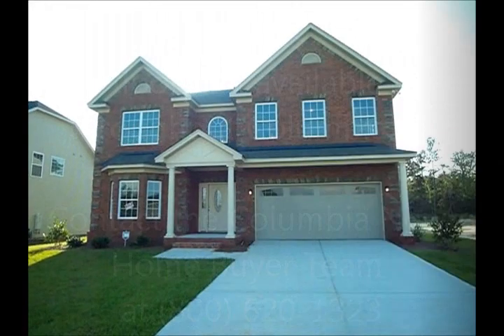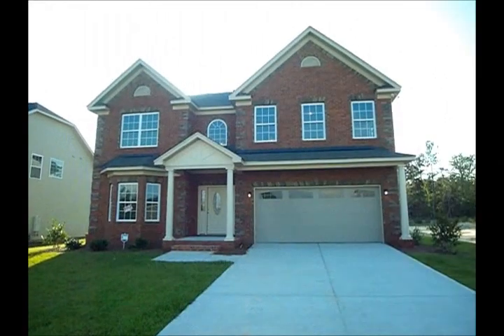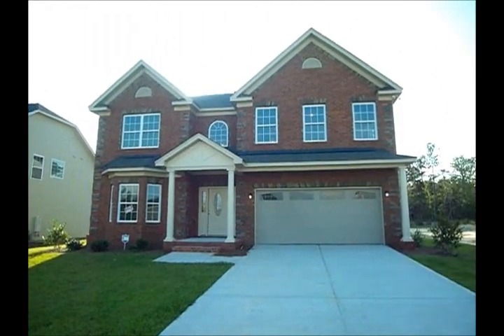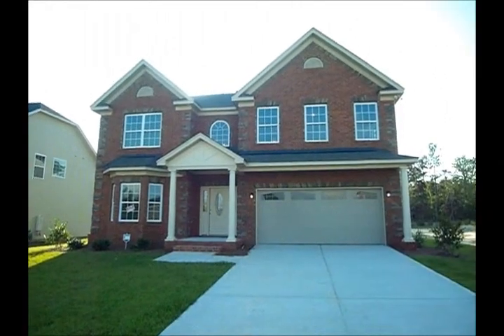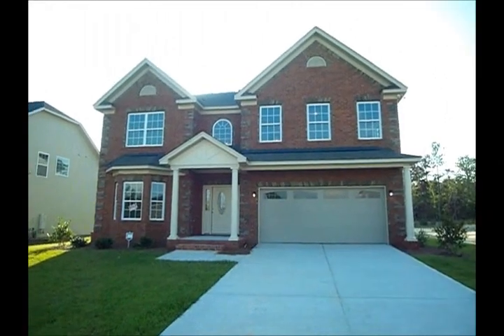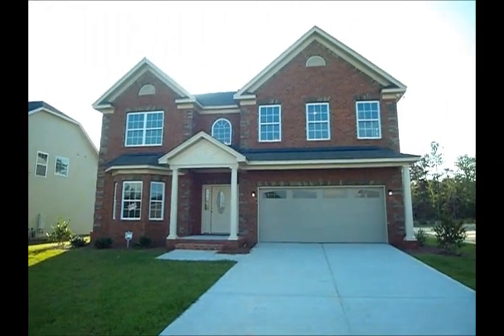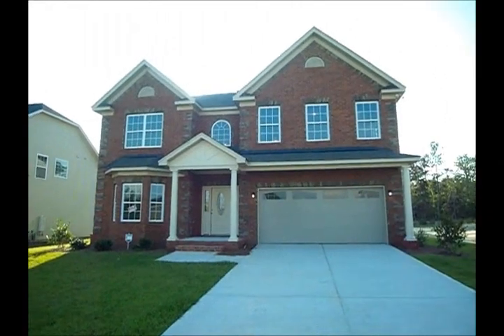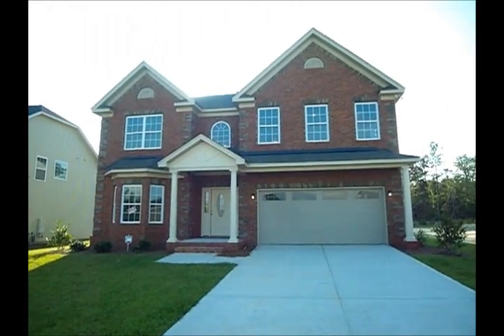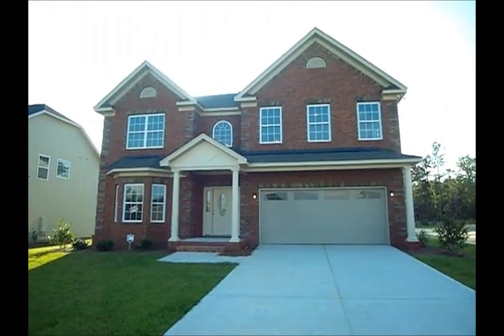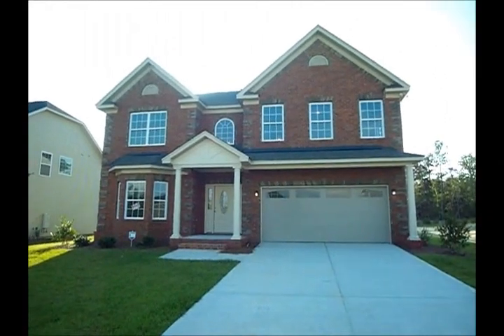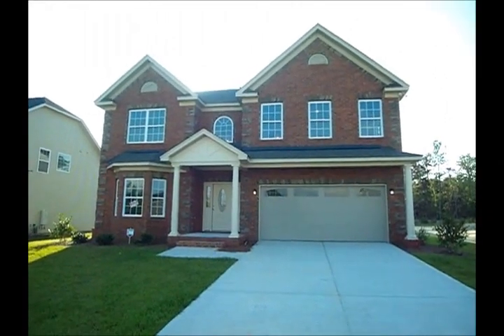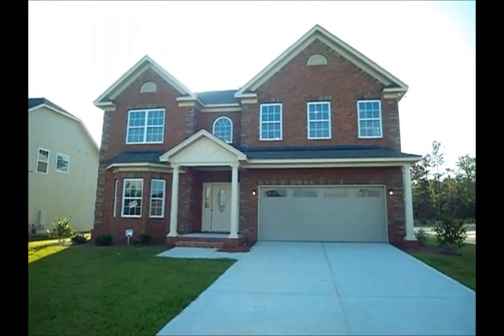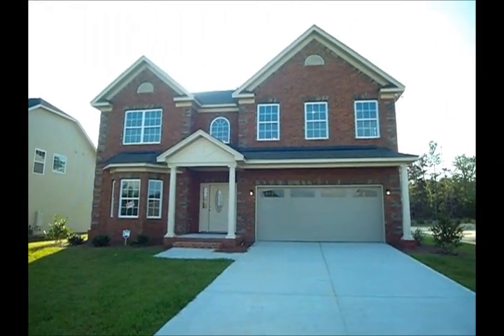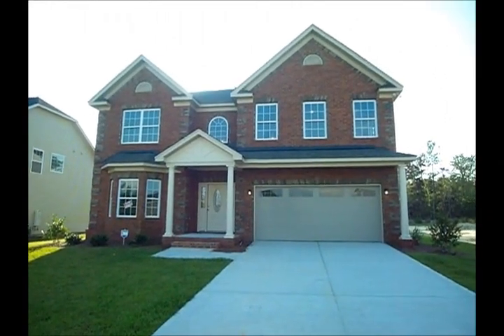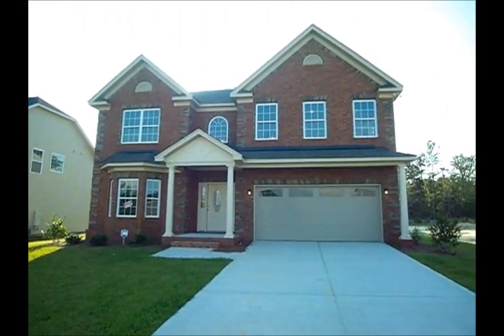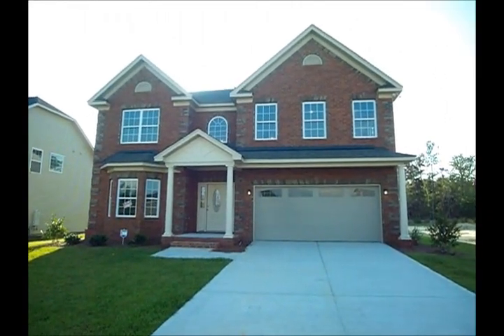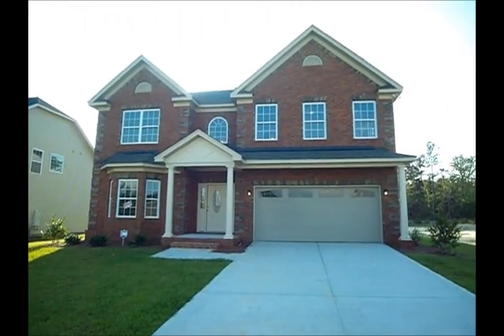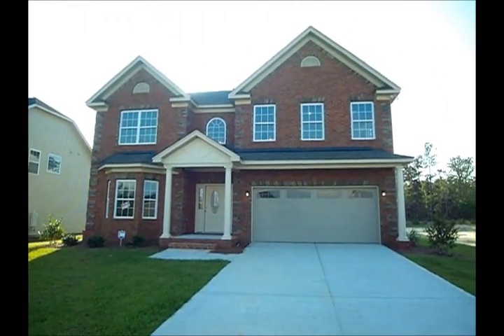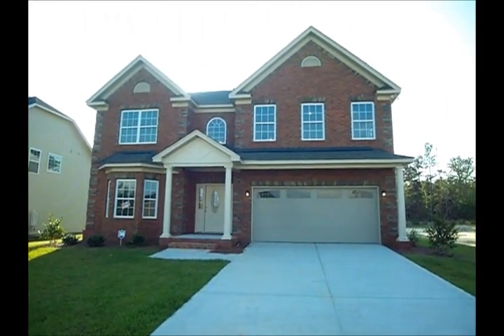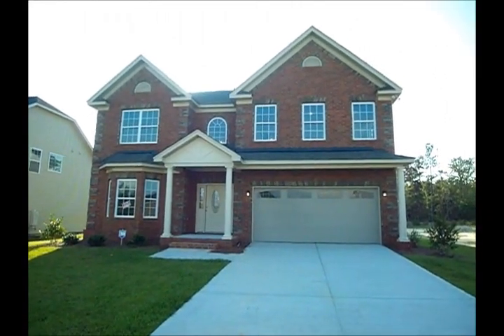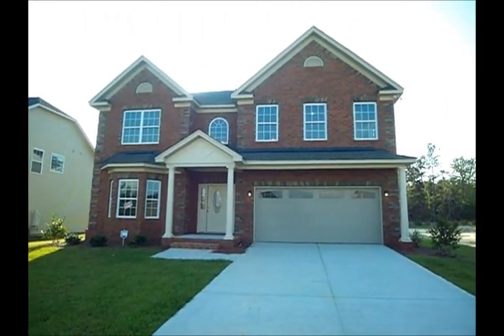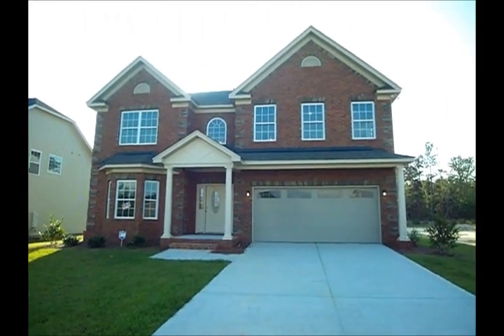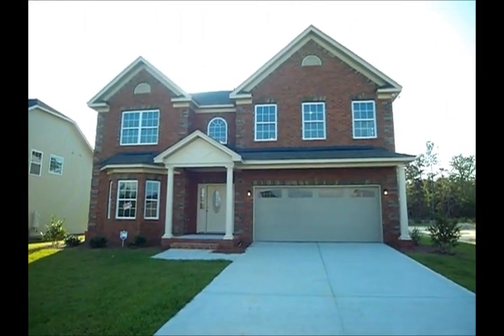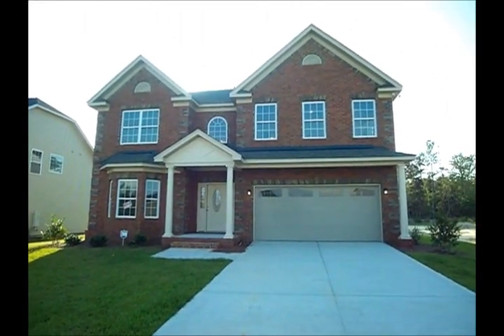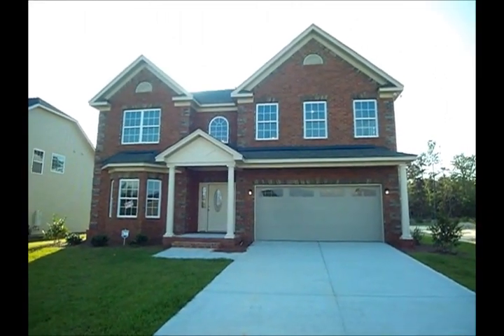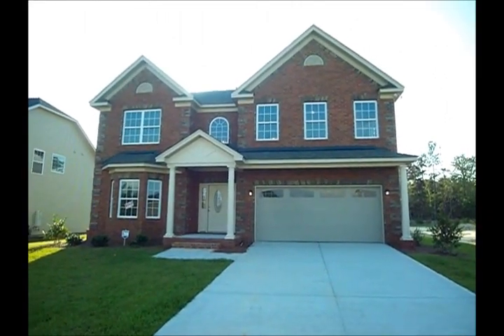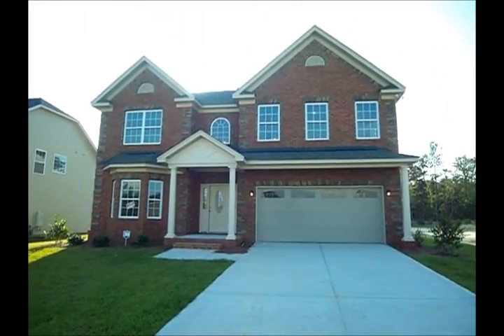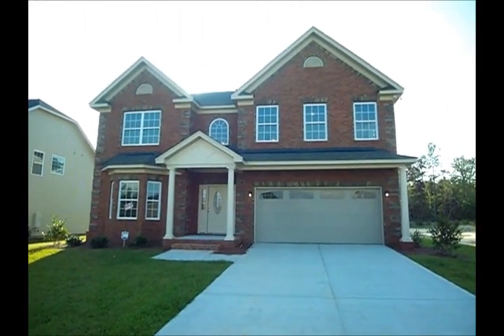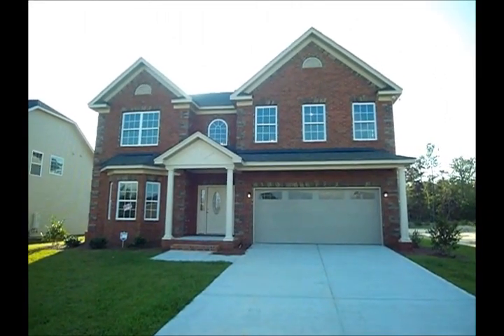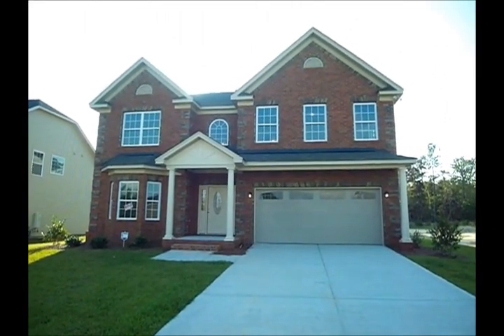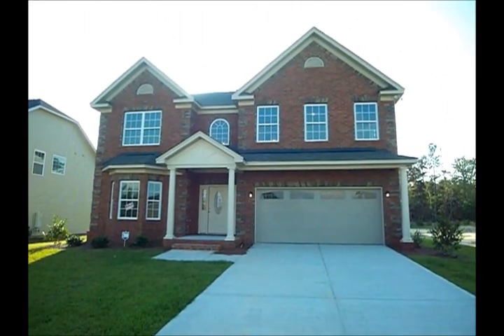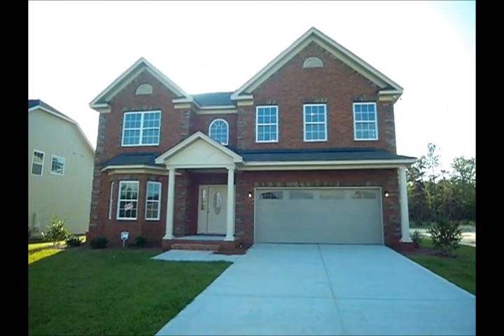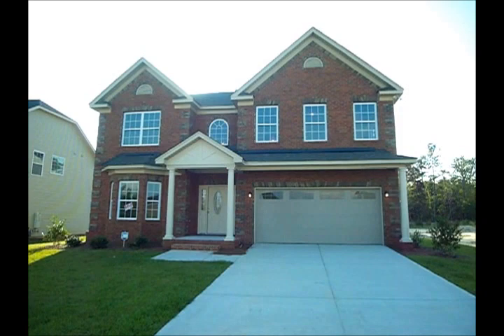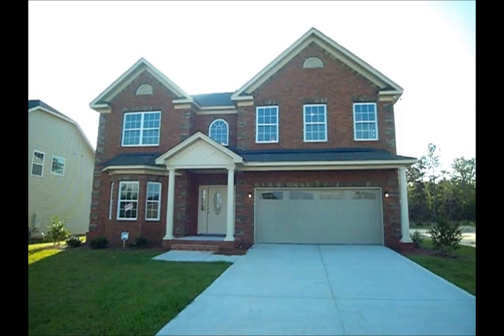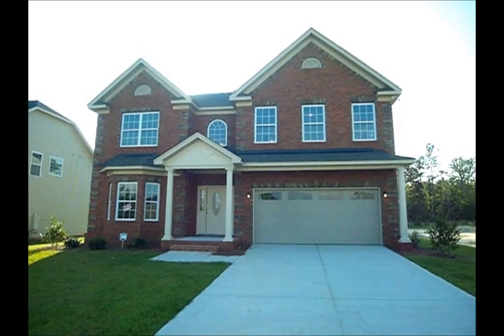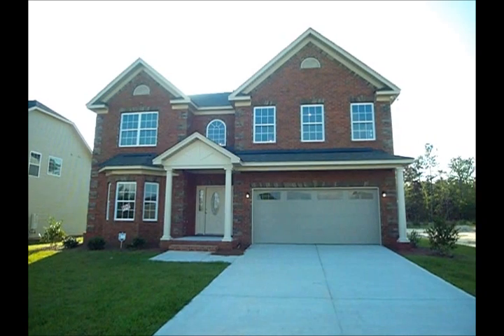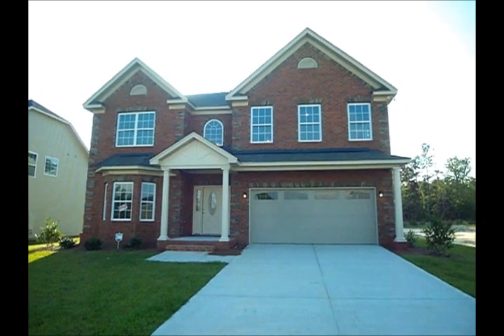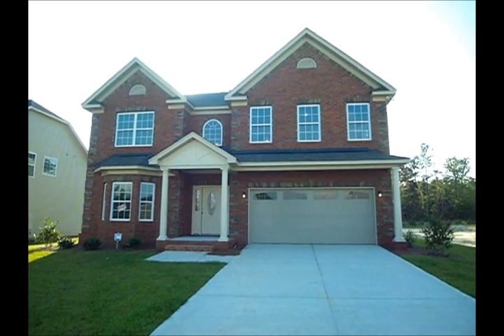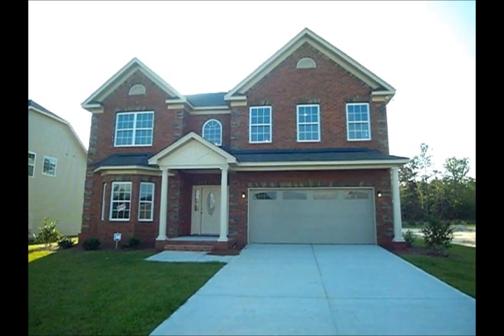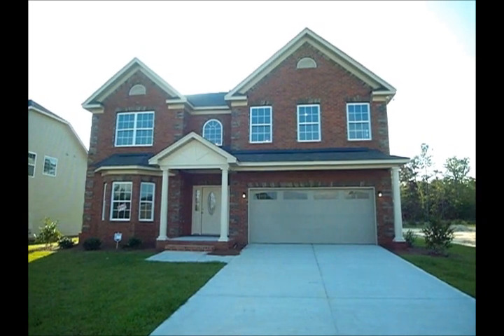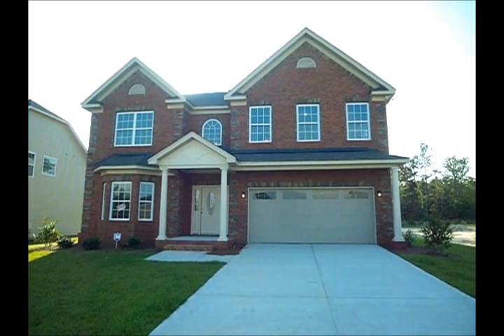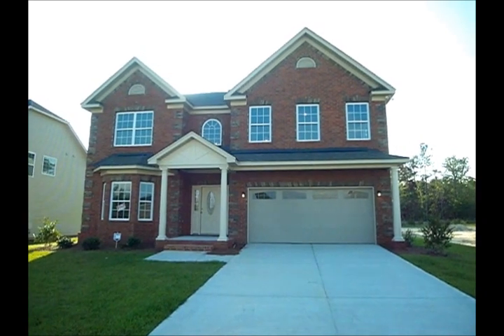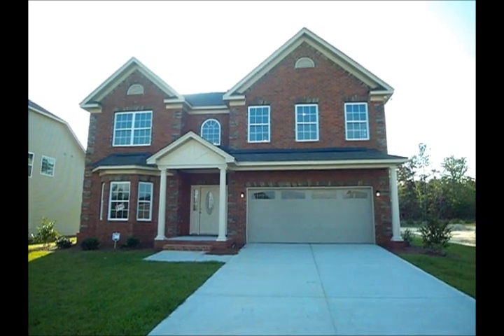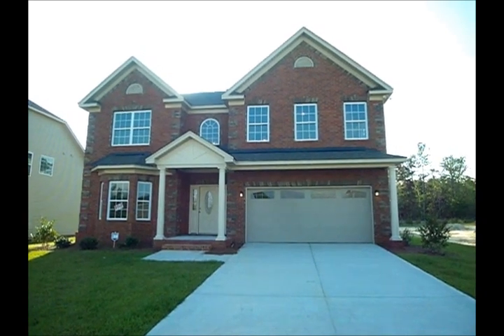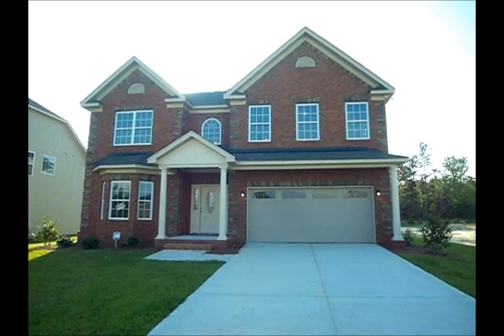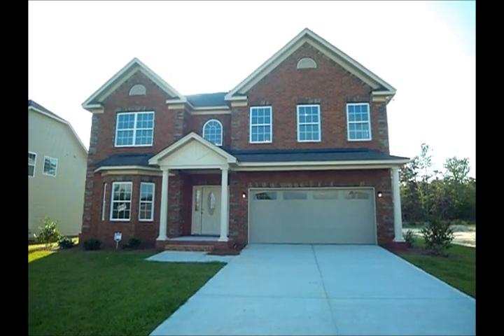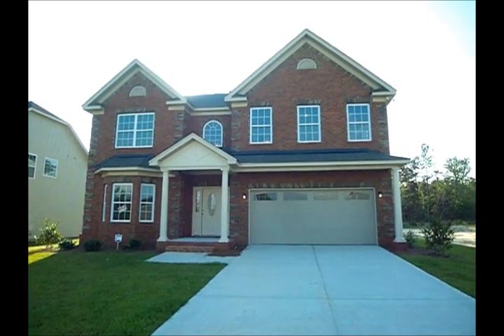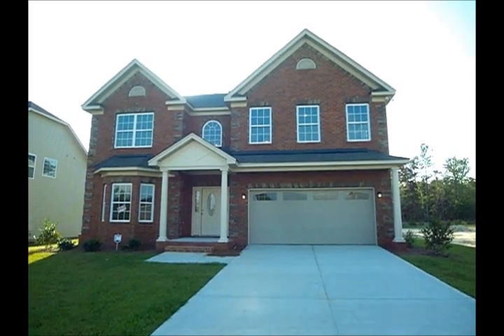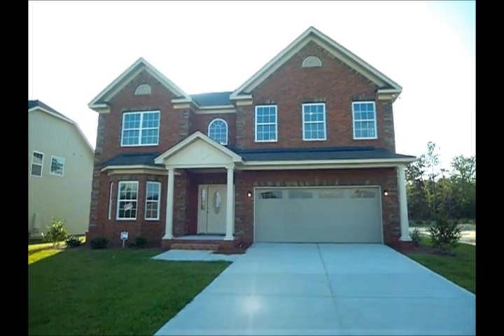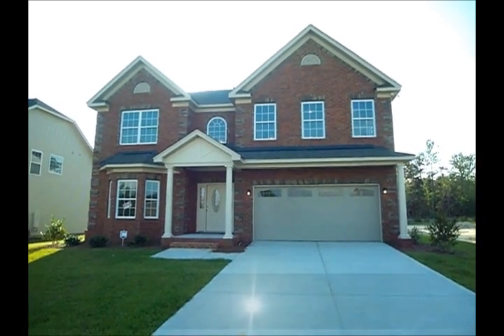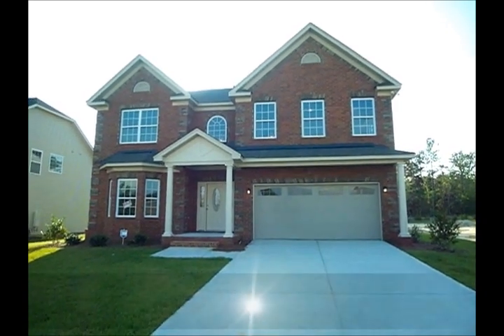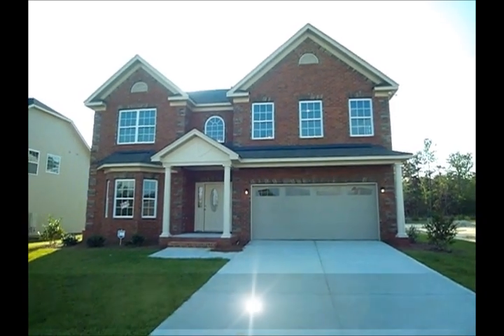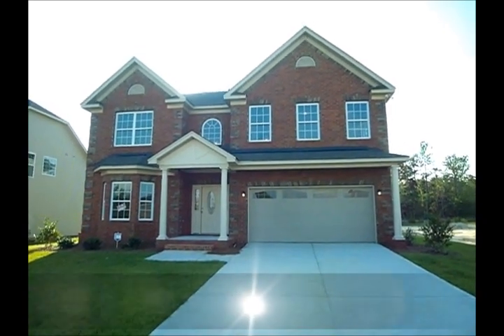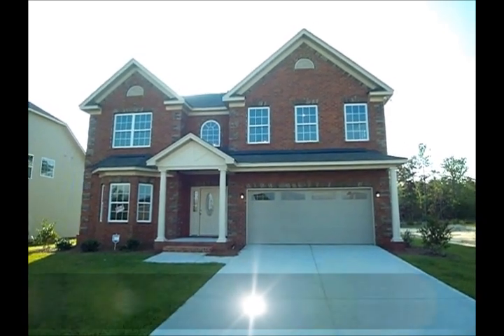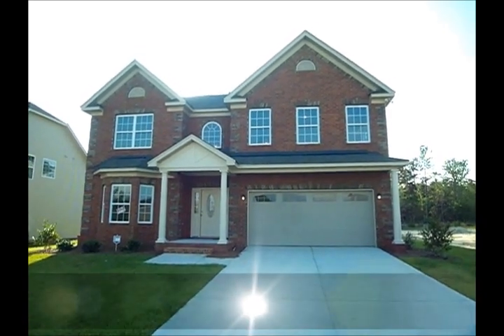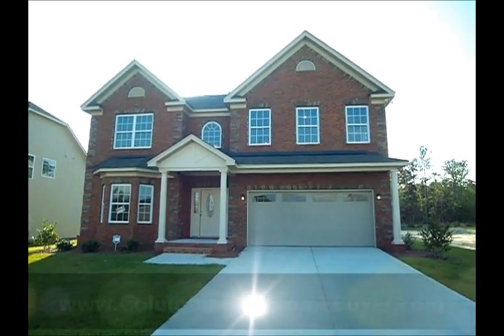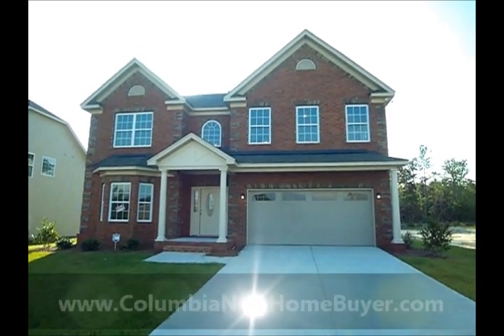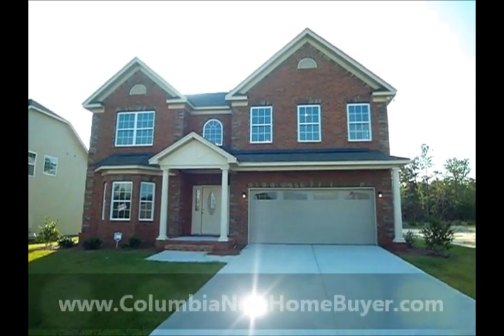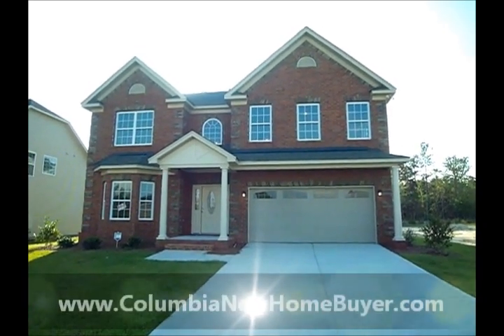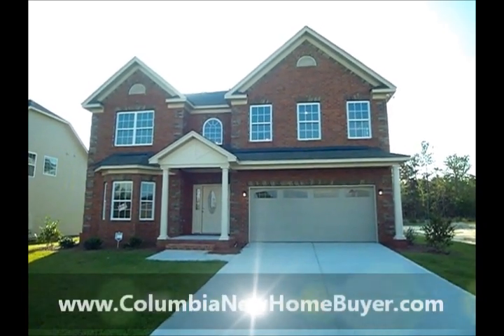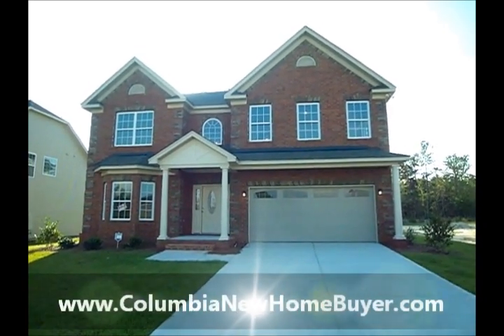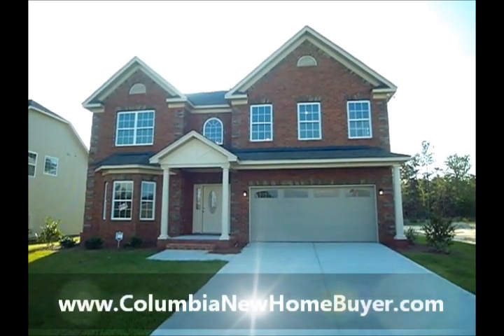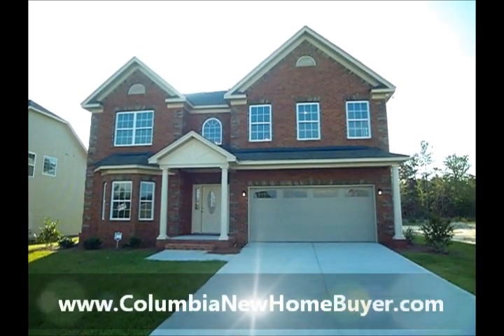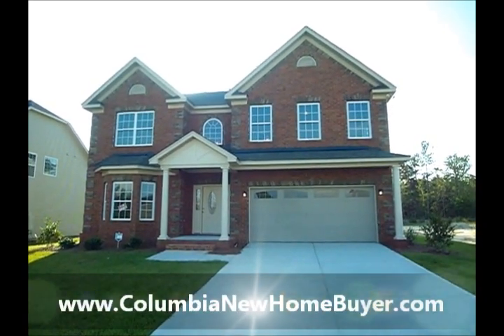Hello, this is Adrian LaFosse with the Columbia New Home Buyer Team here in Columbia, South Carolina.